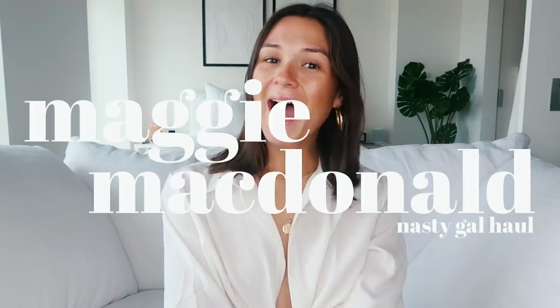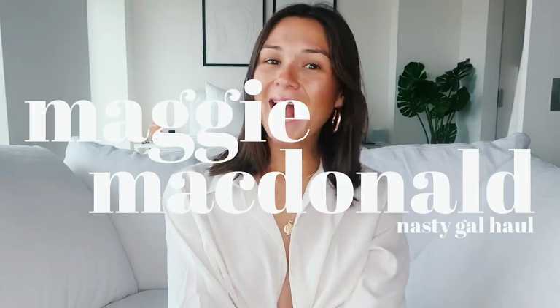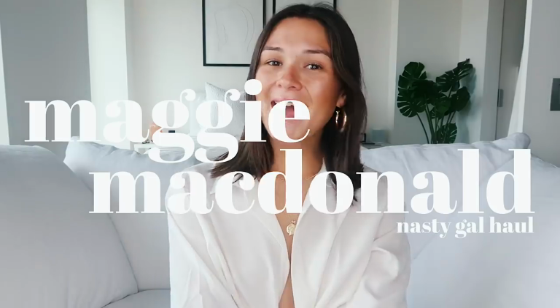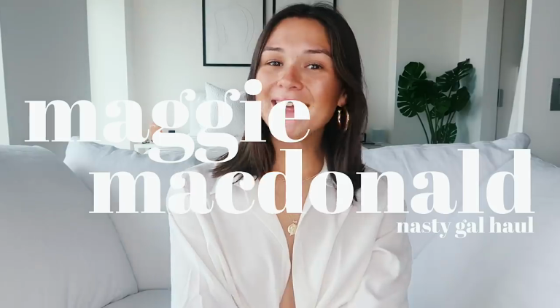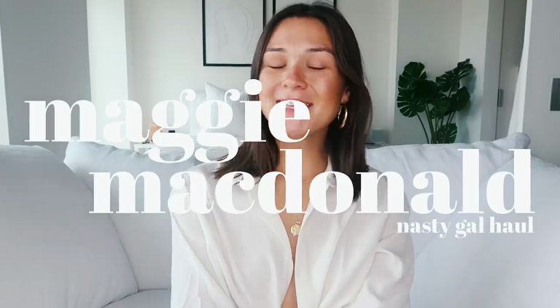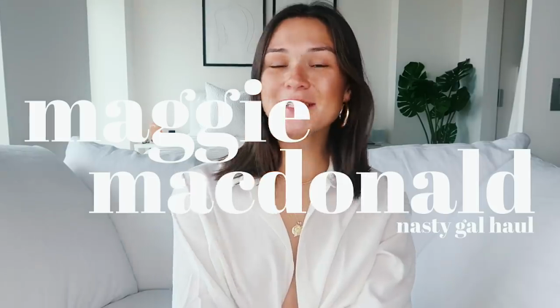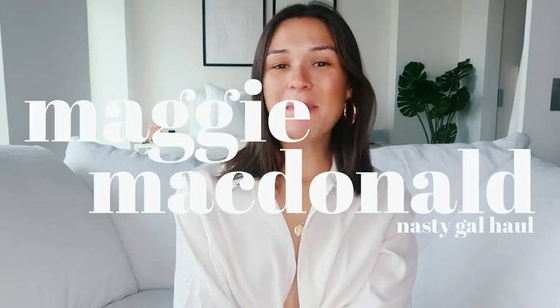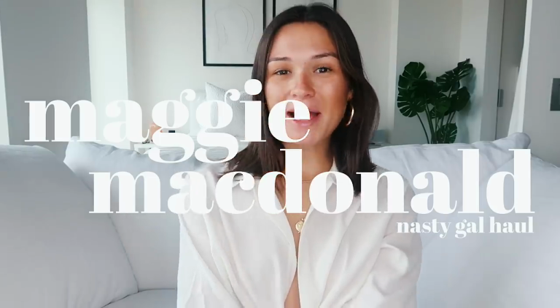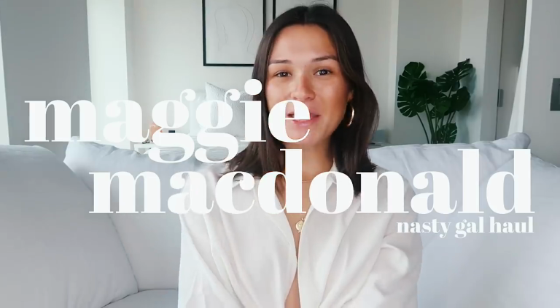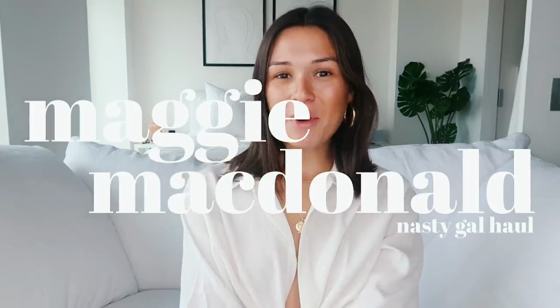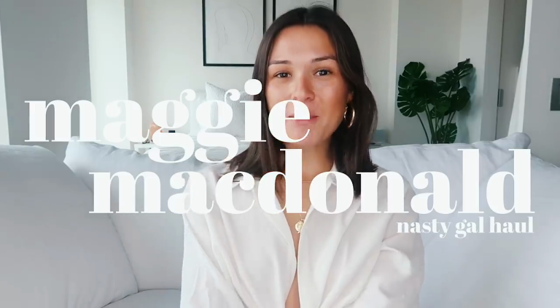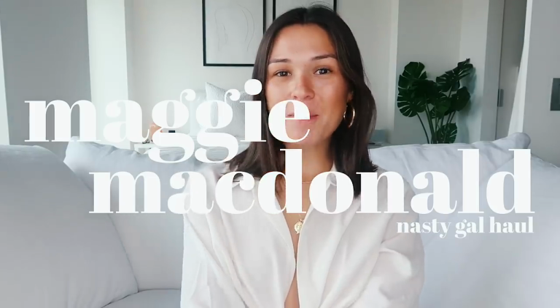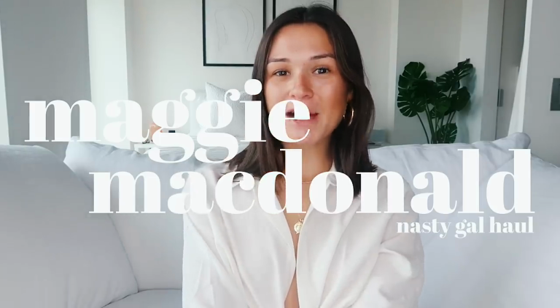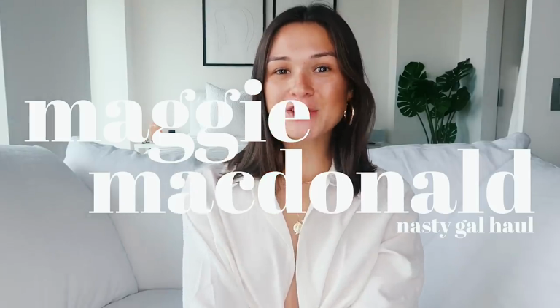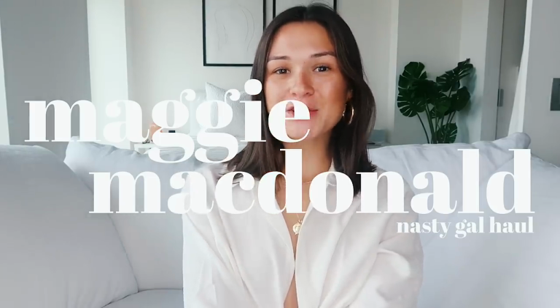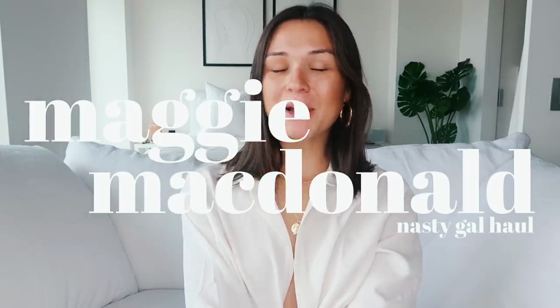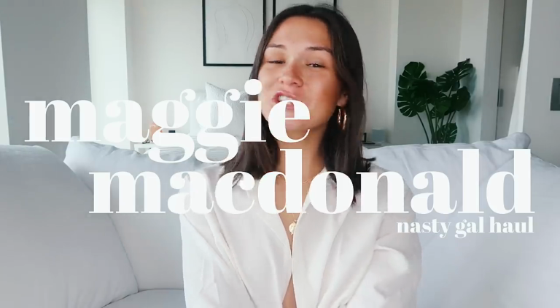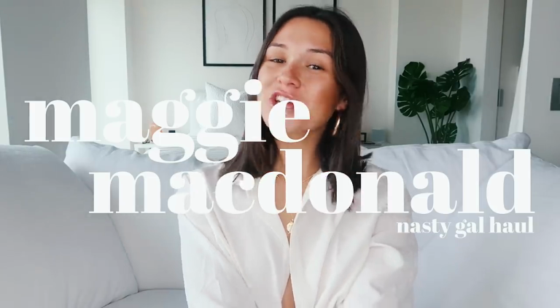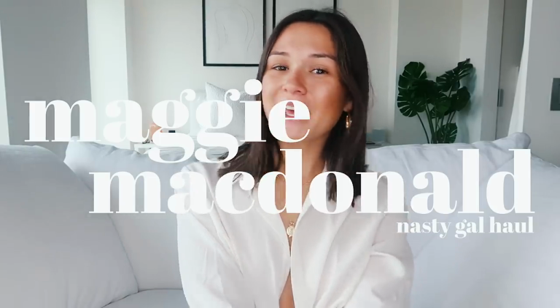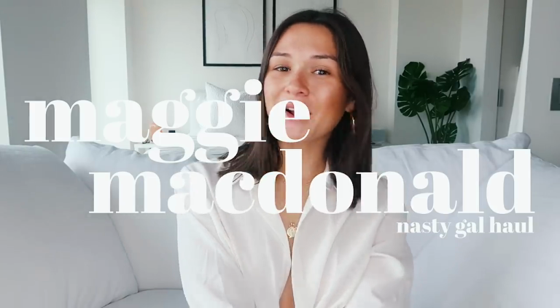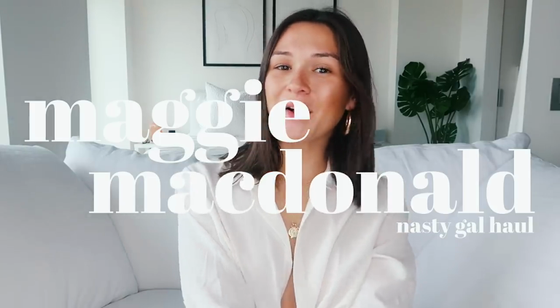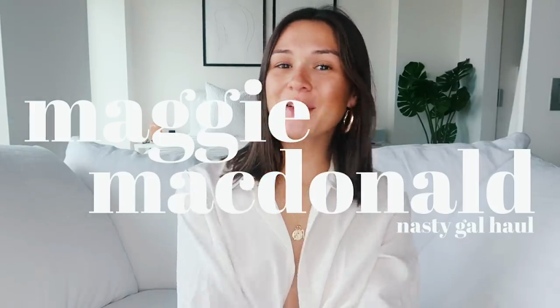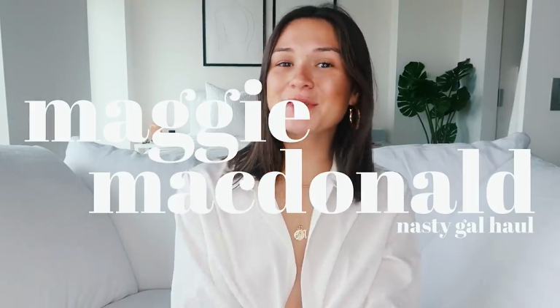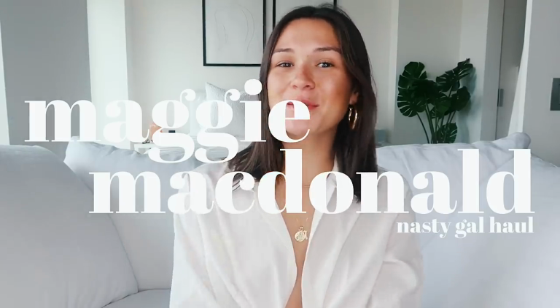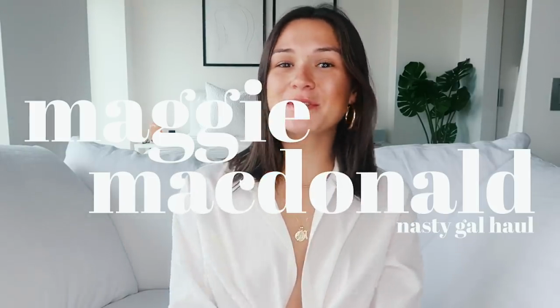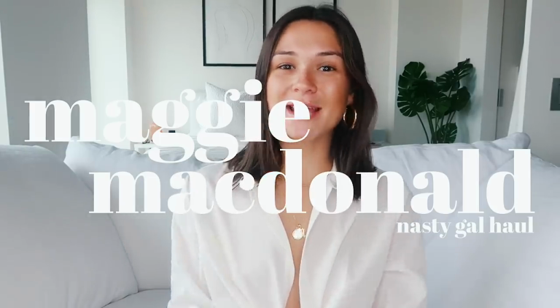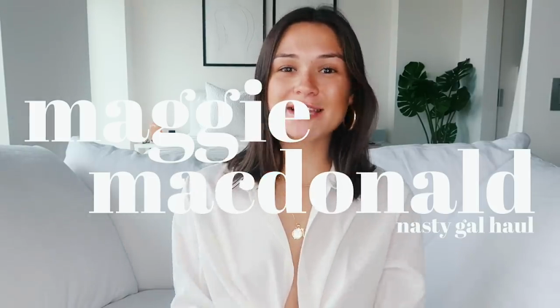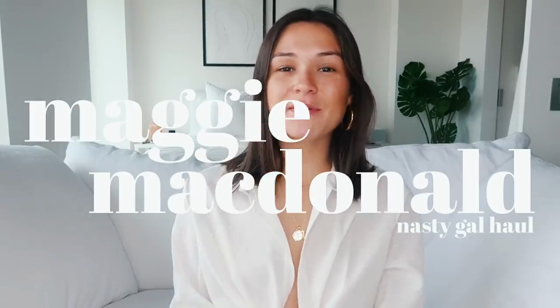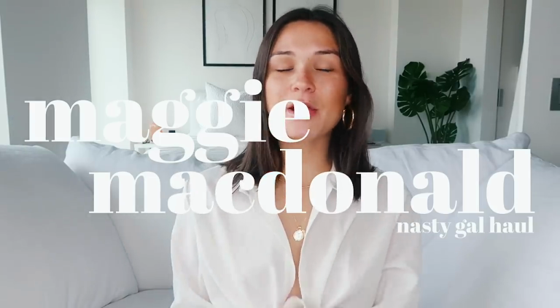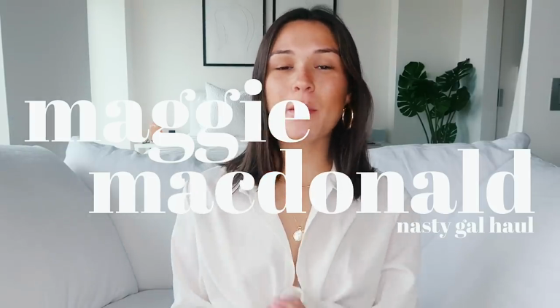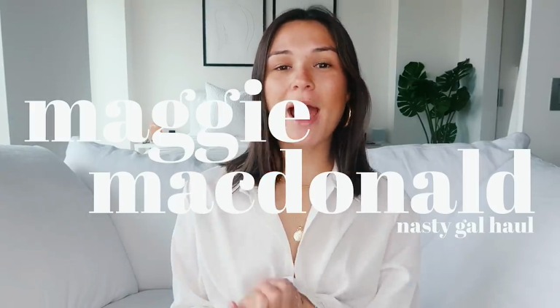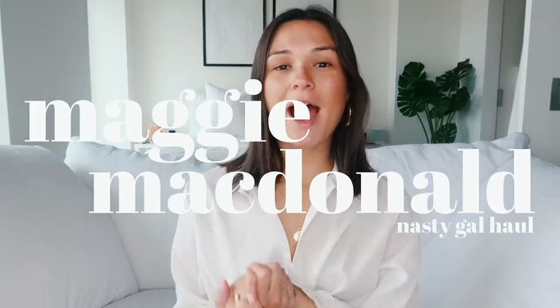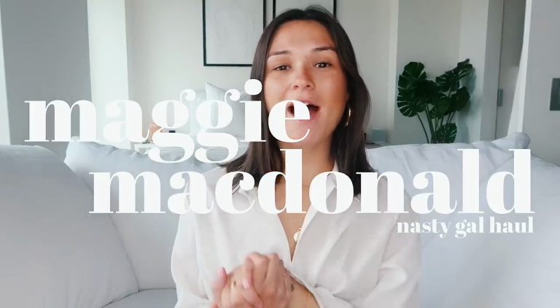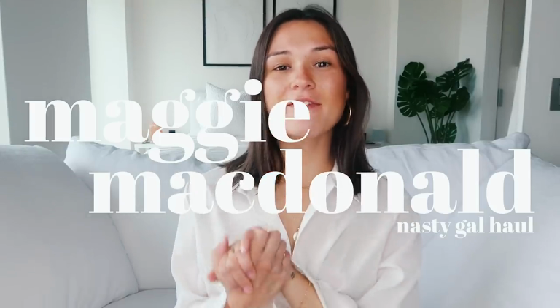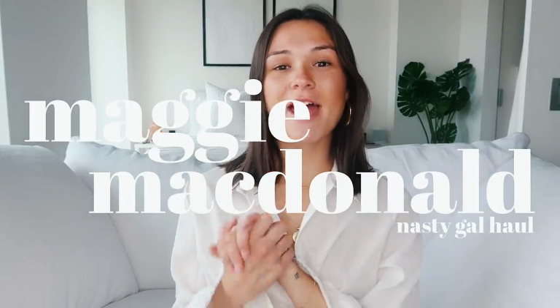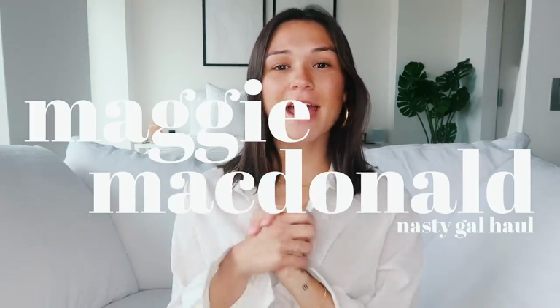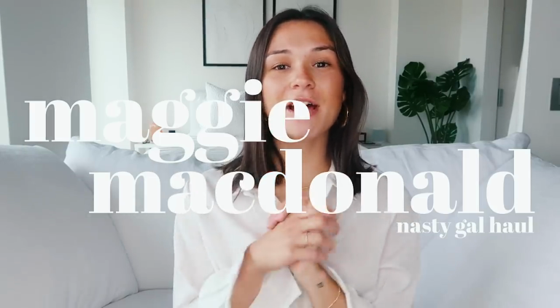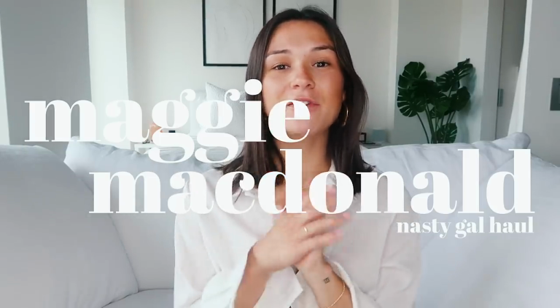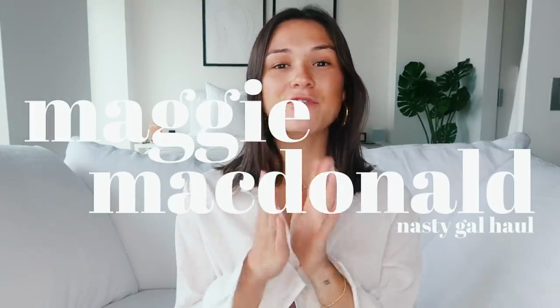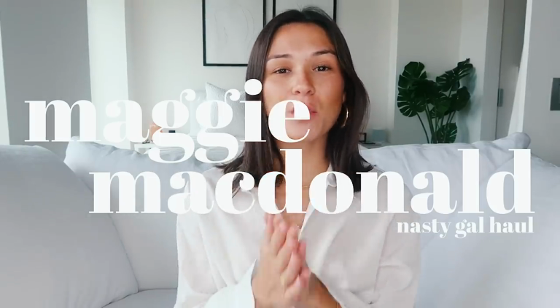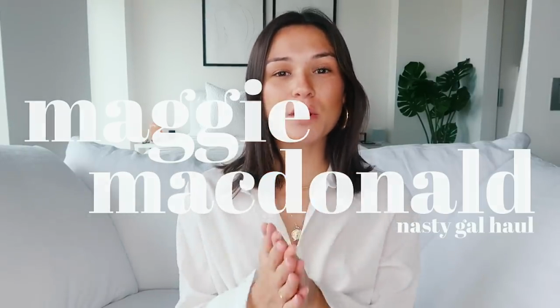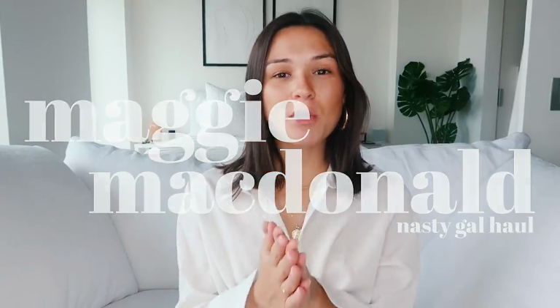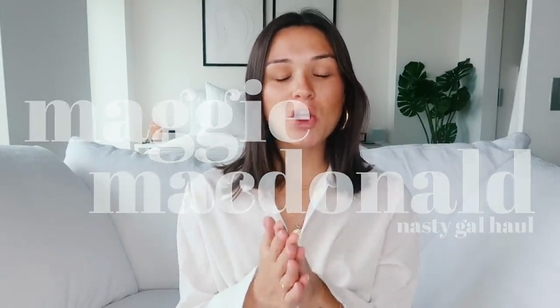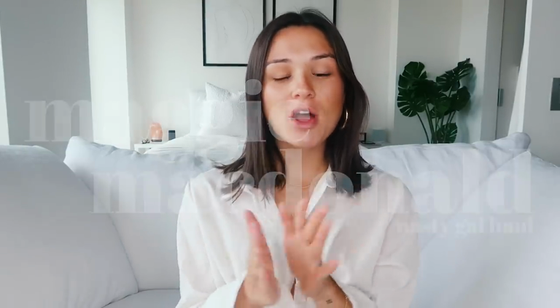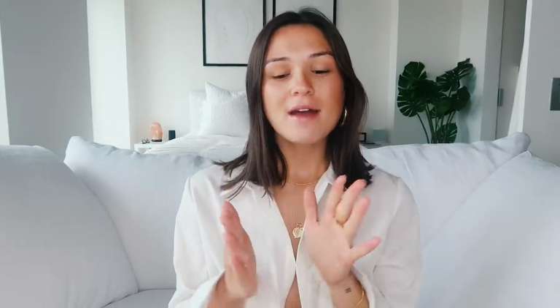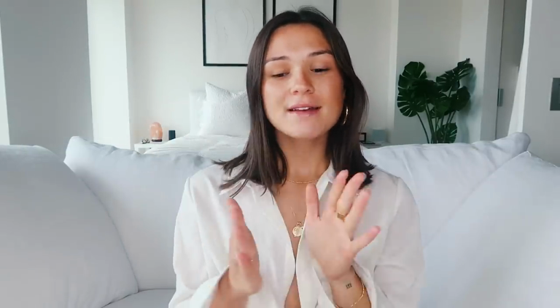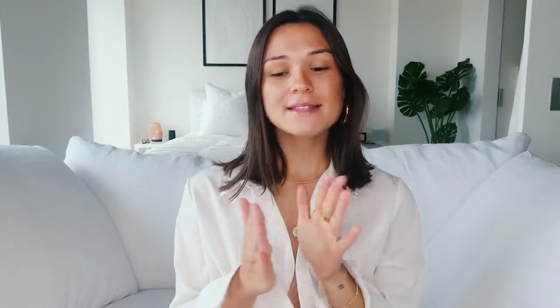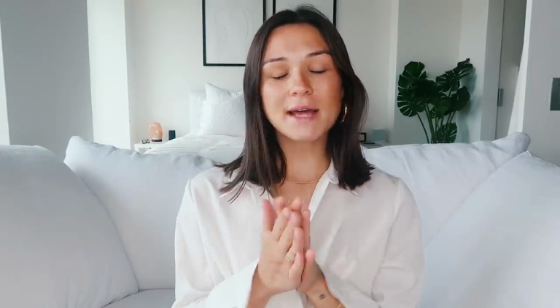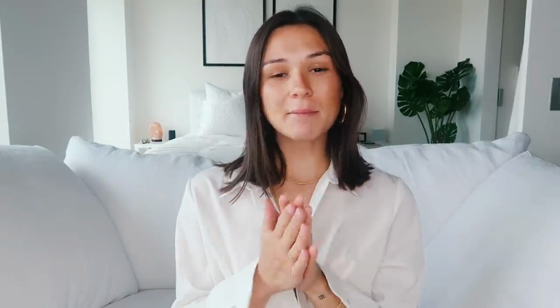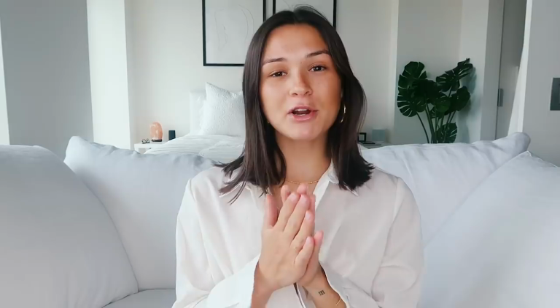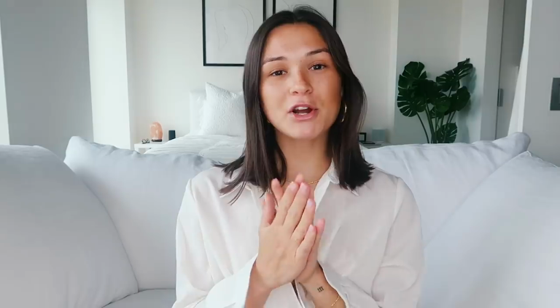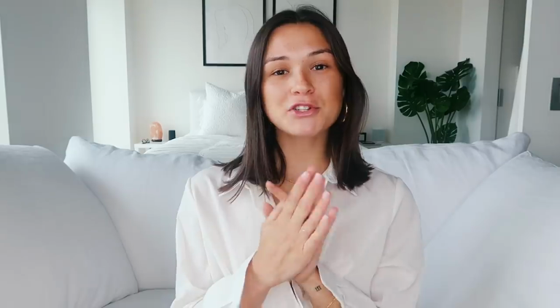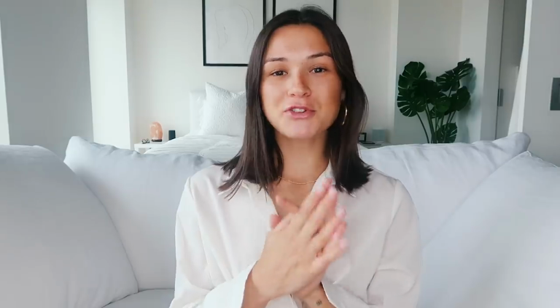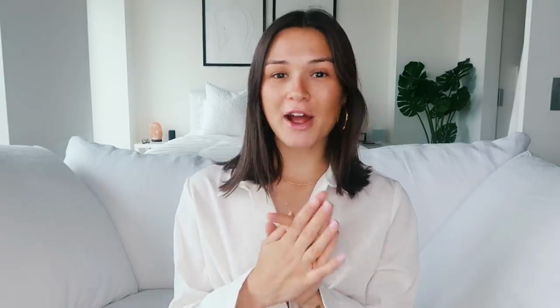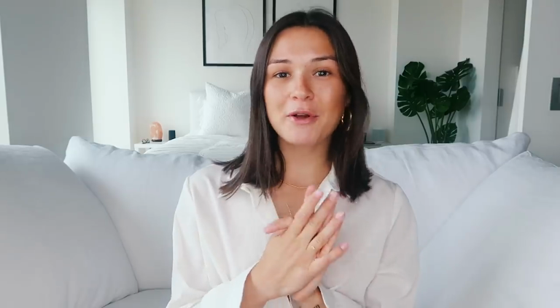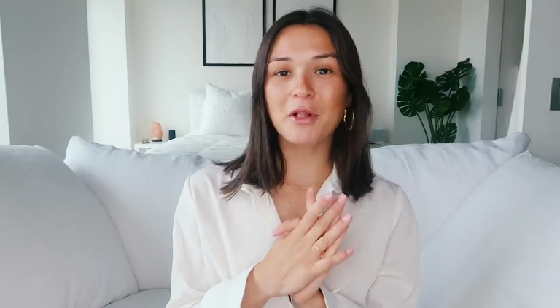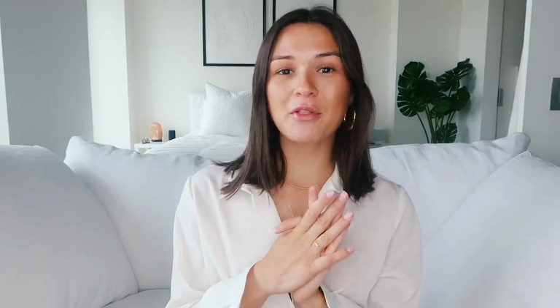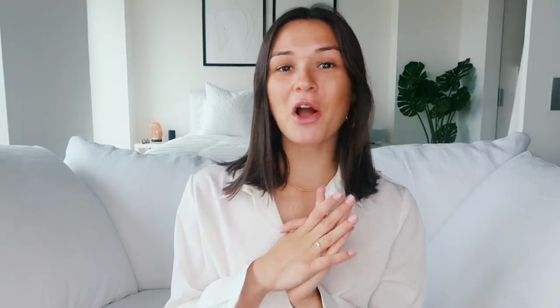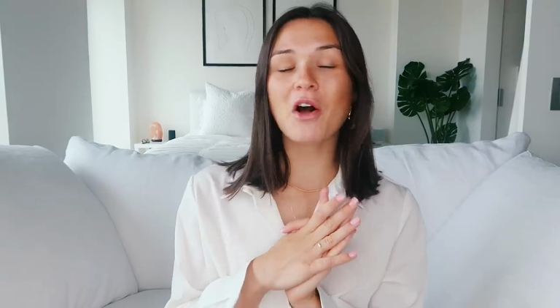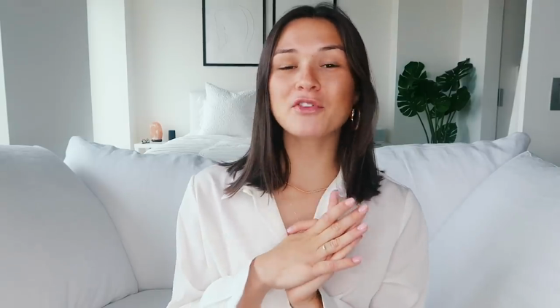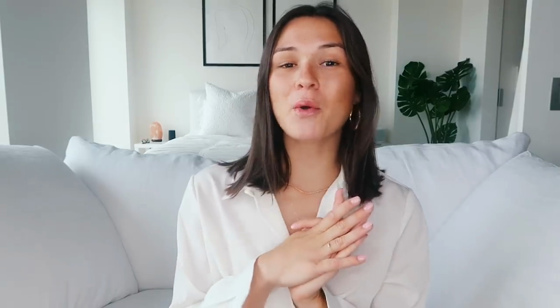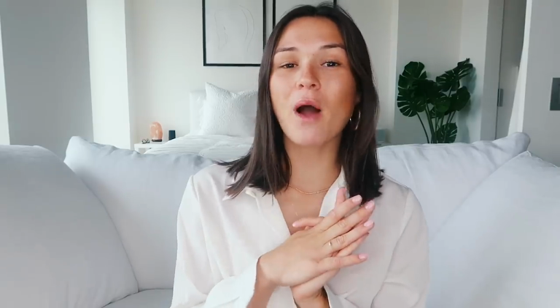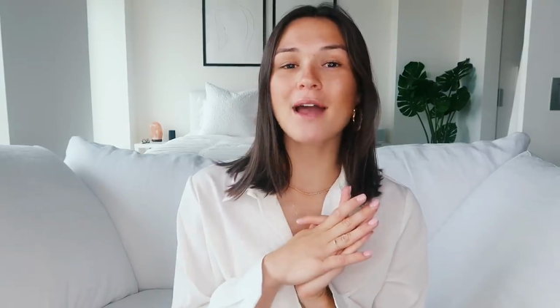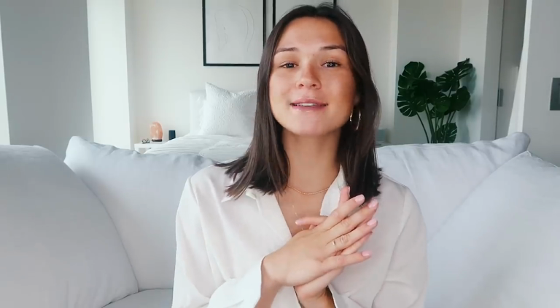Hi guys, it's Maggie. Welcome back to my channel. So today's video, I have an affordable summer try-on clothing haul for you guys.